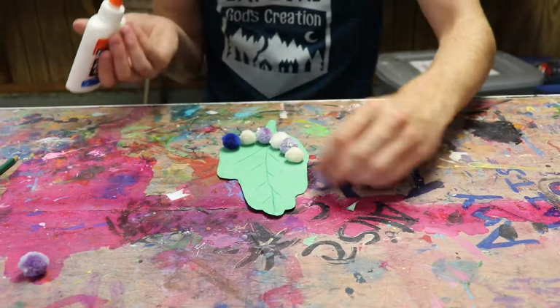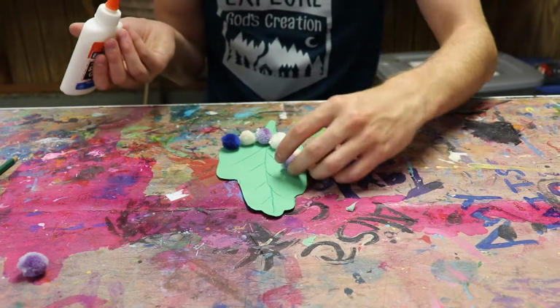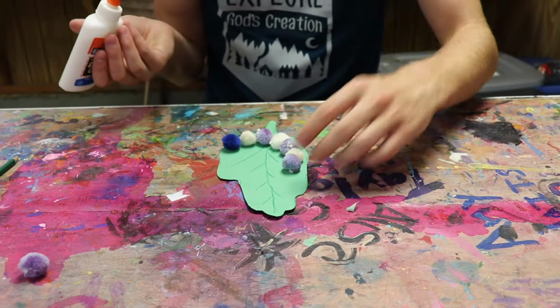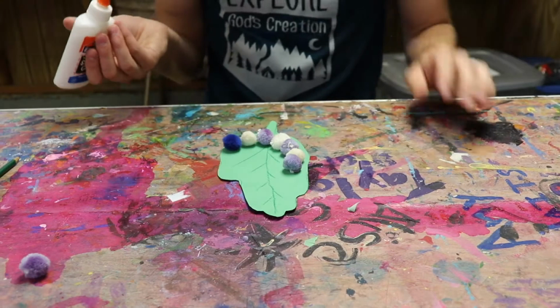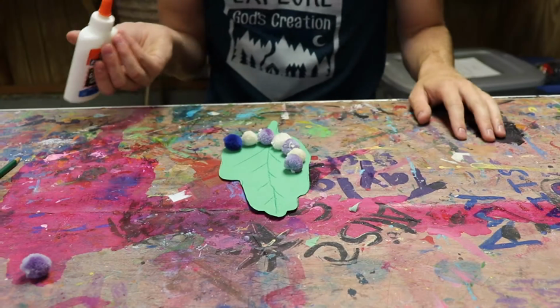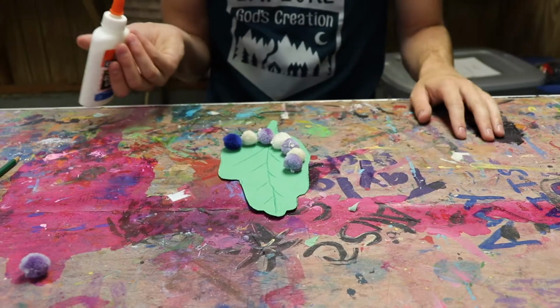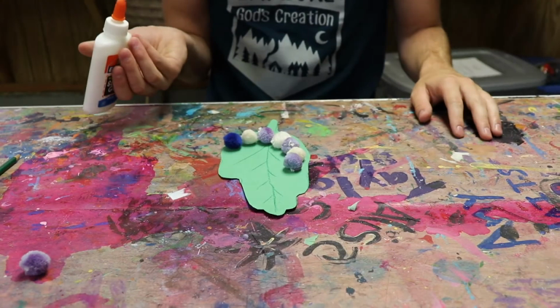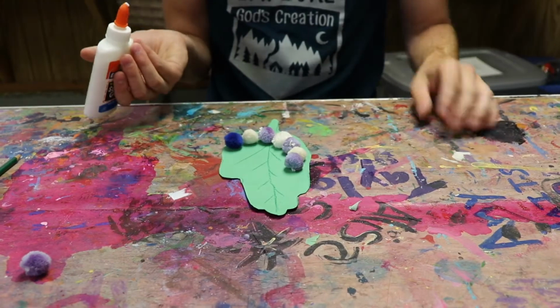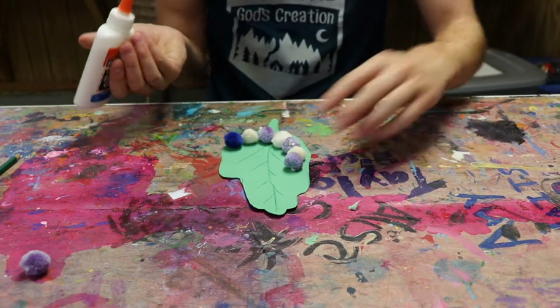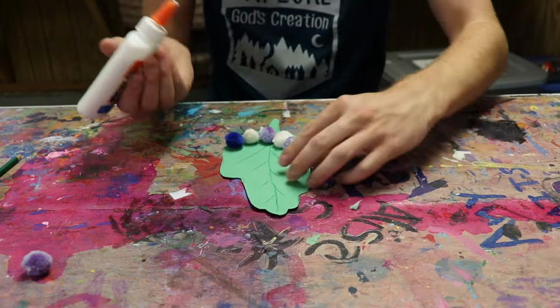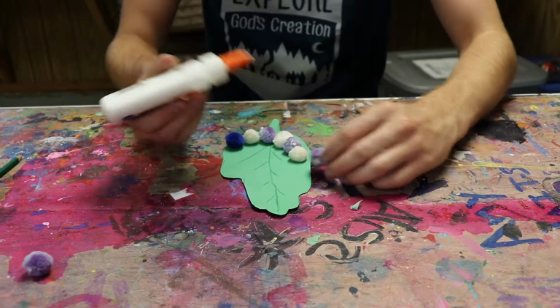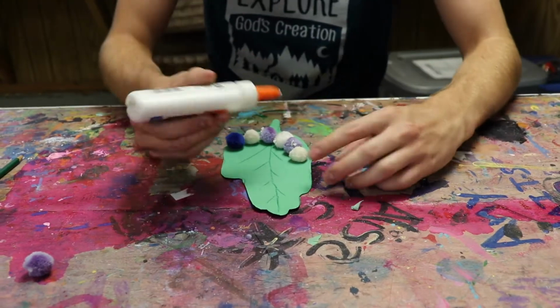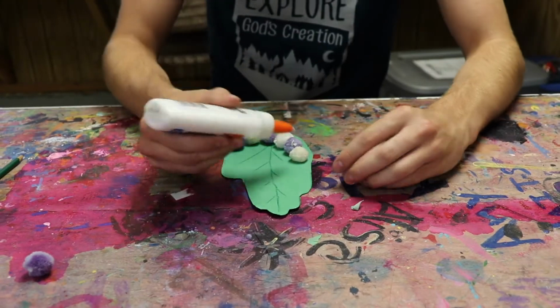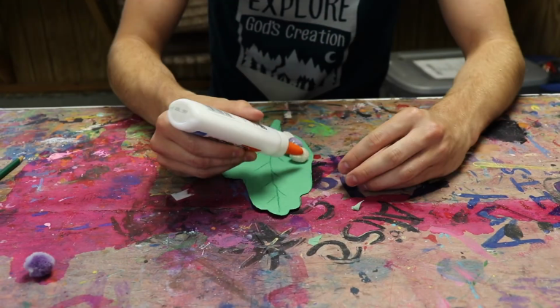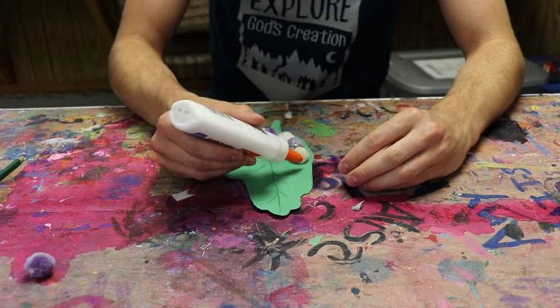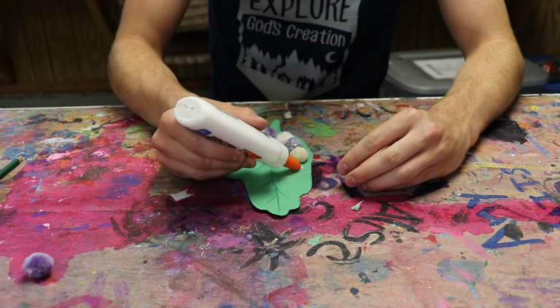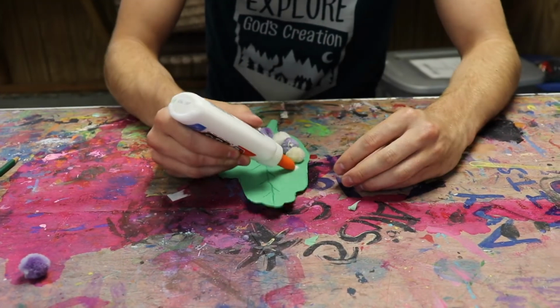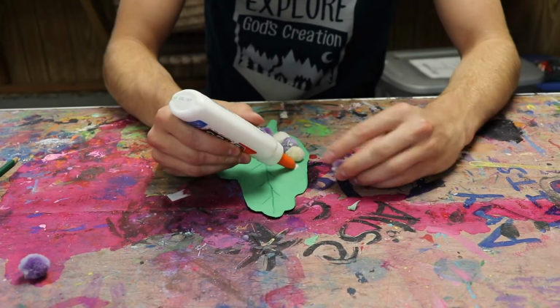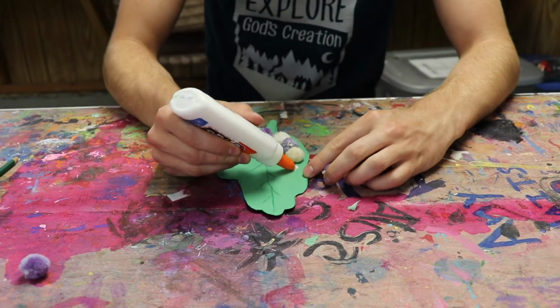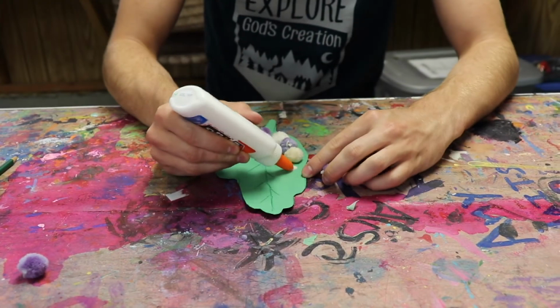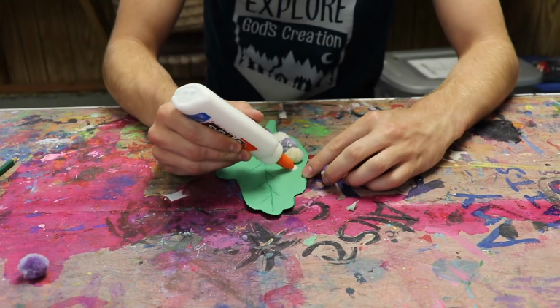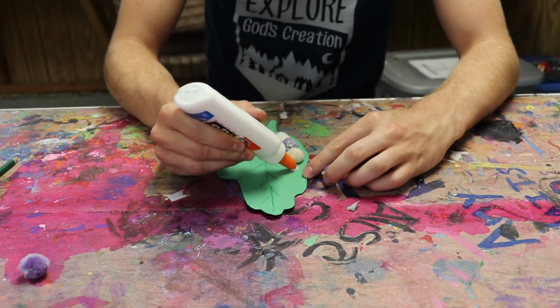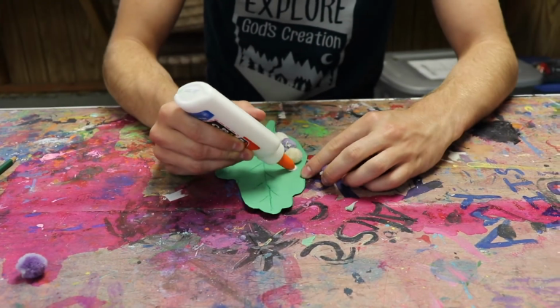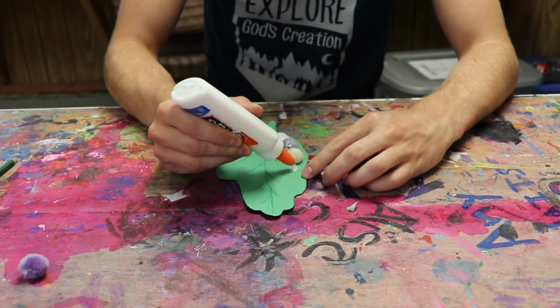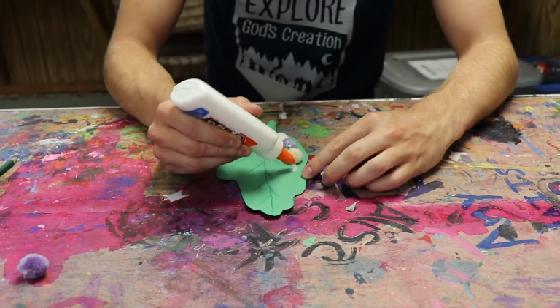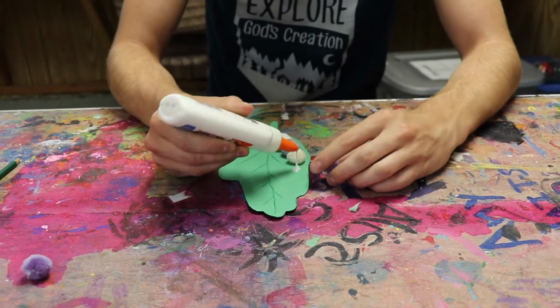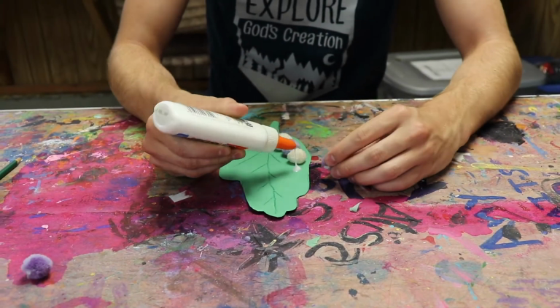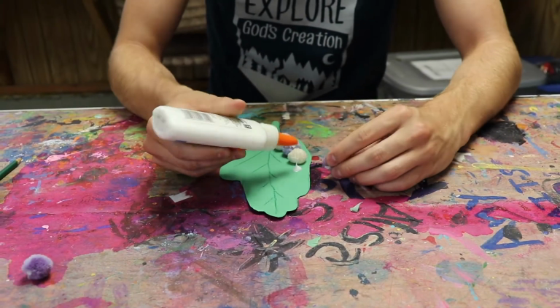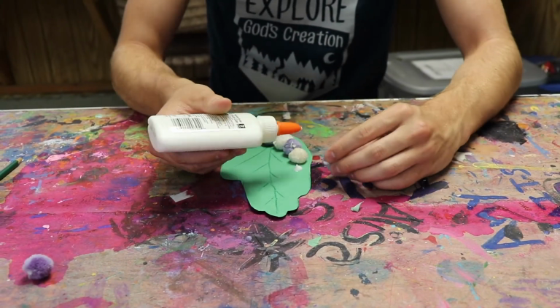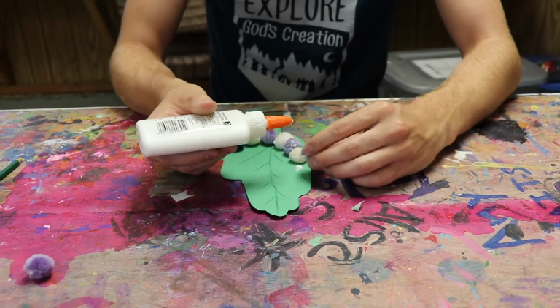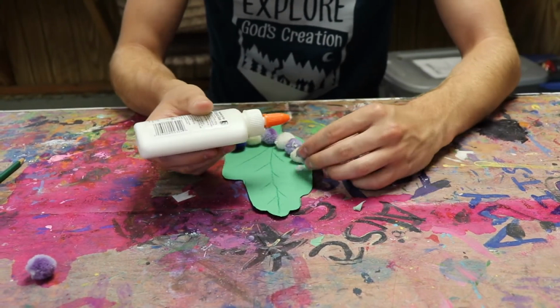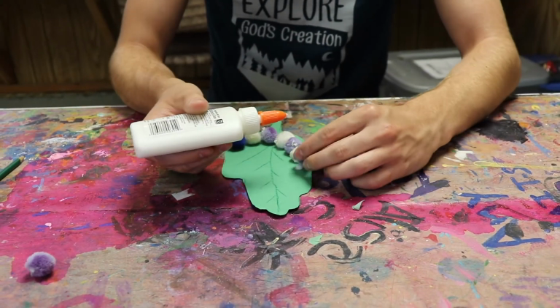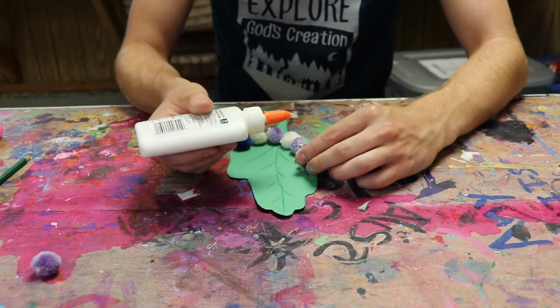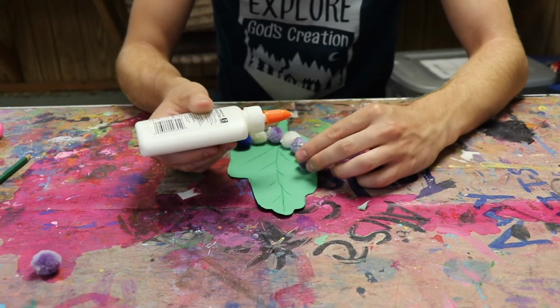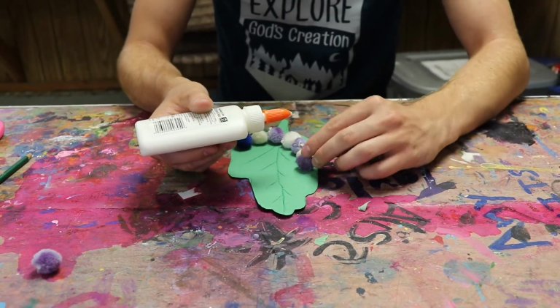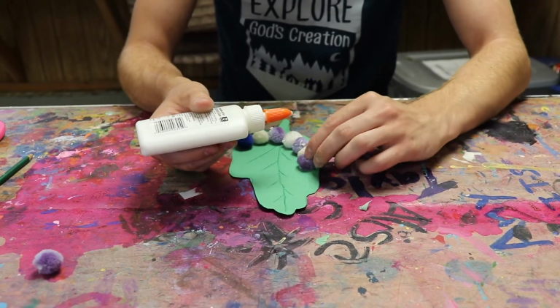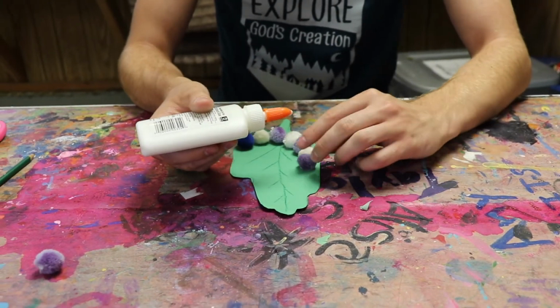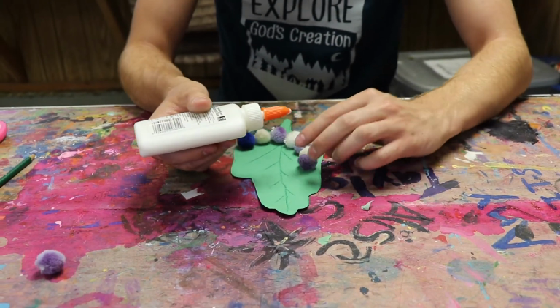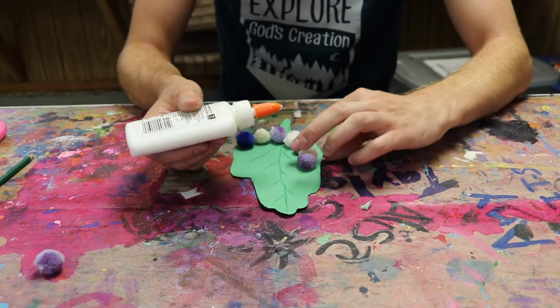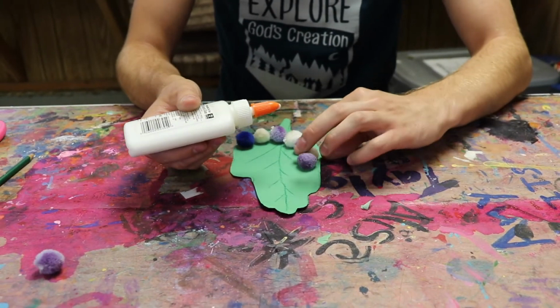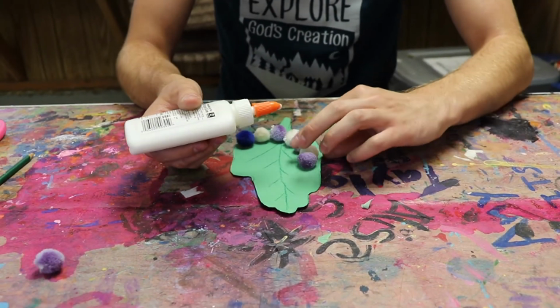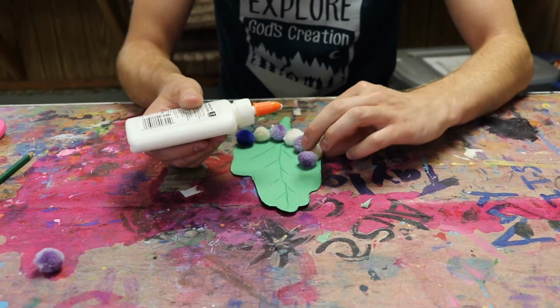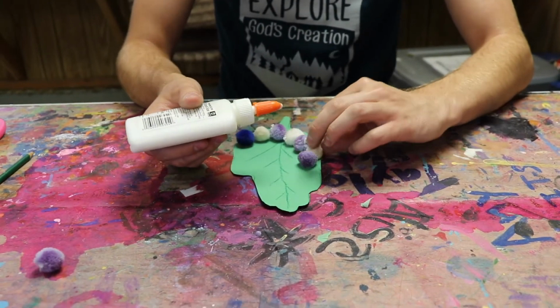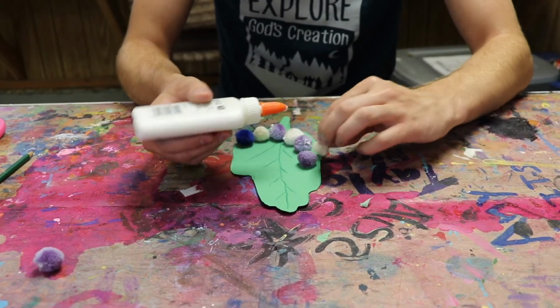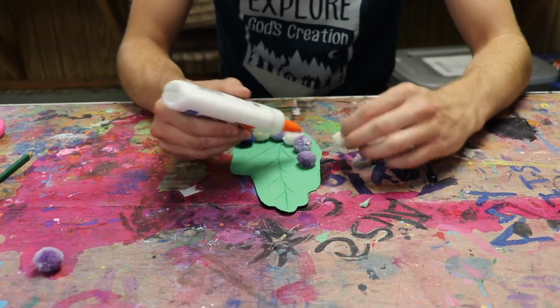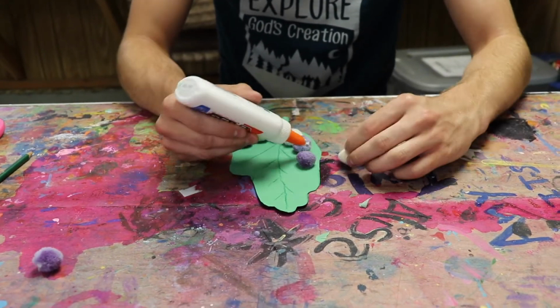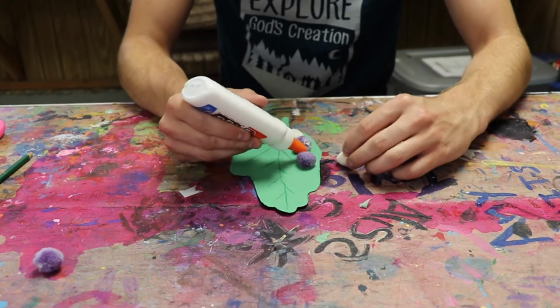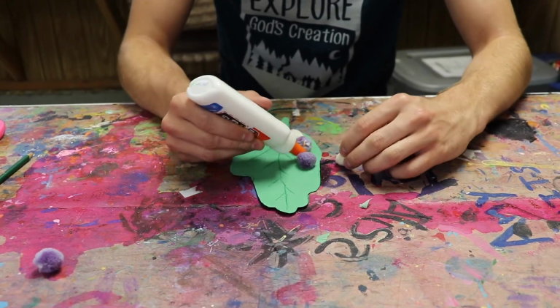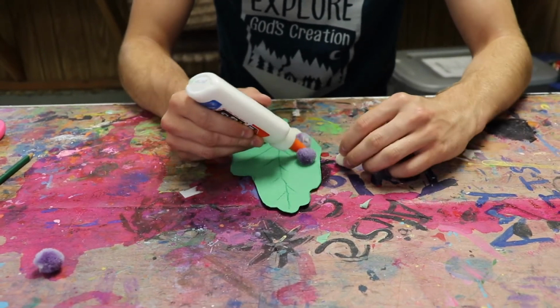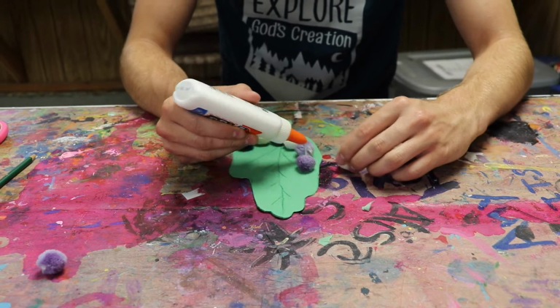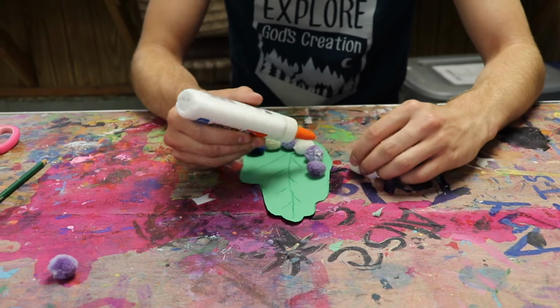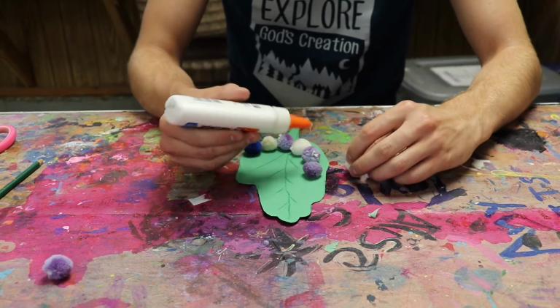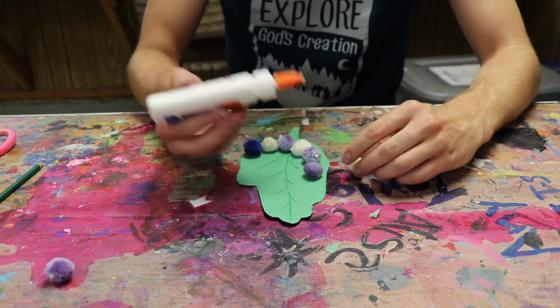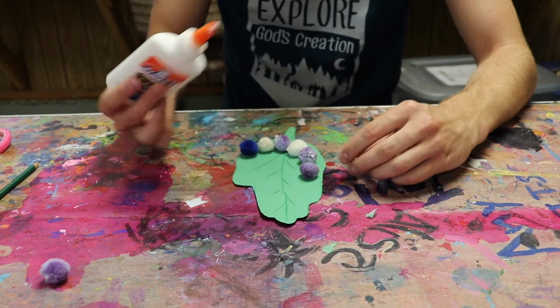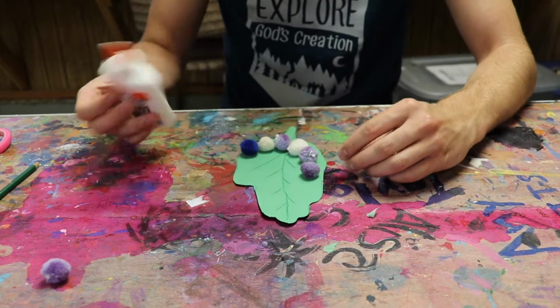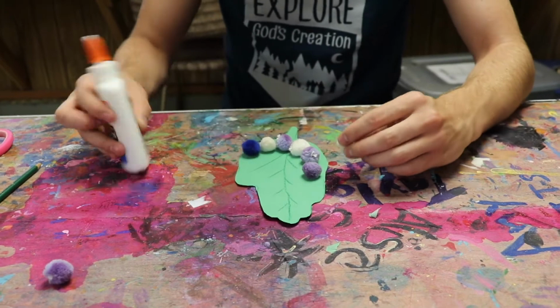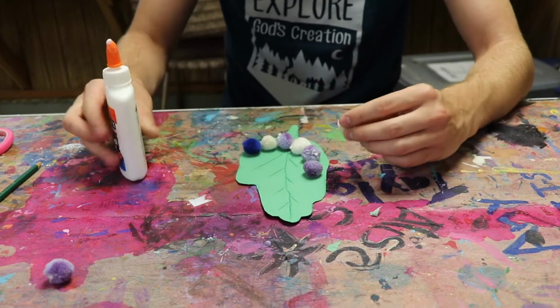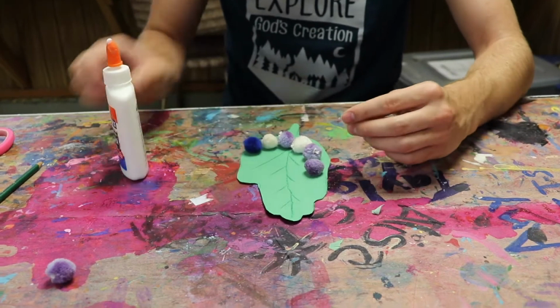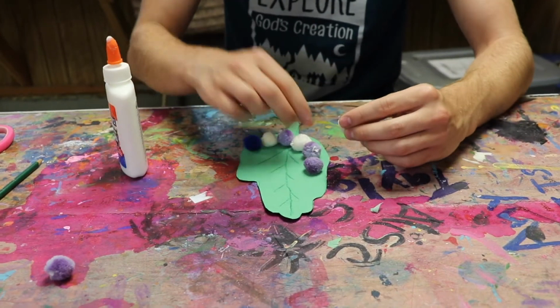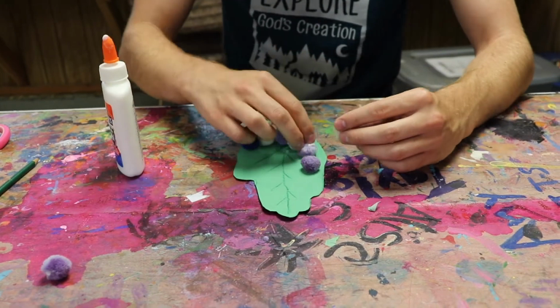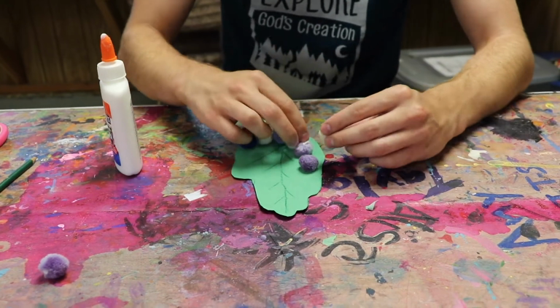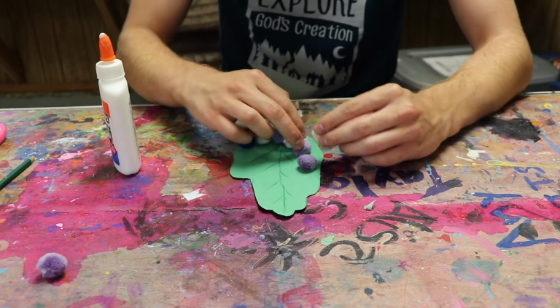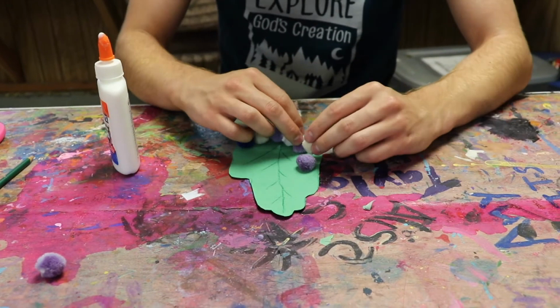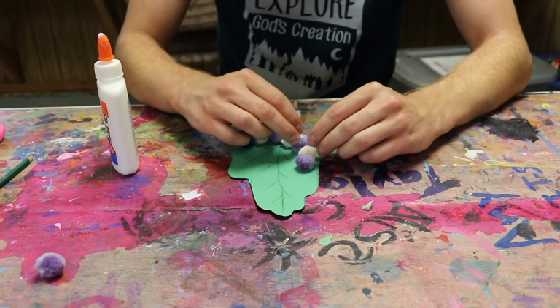Once you have them all laid out, pick them up one at a time and add a small dab of glue underneath of them. They're really light, so they don't need that much glue to hold them.